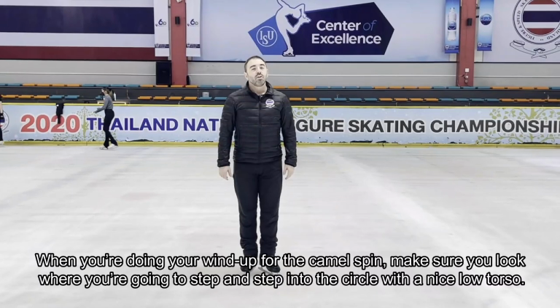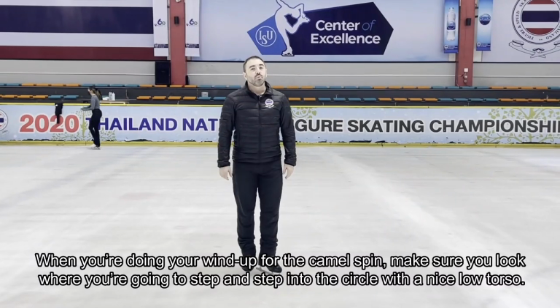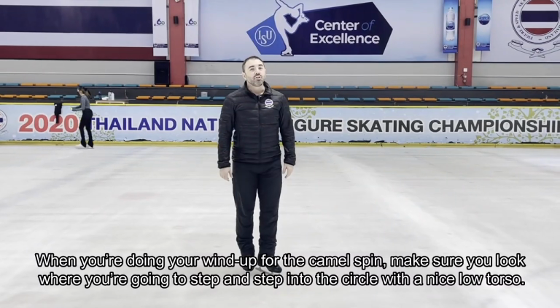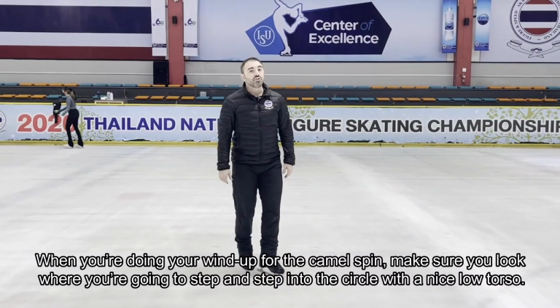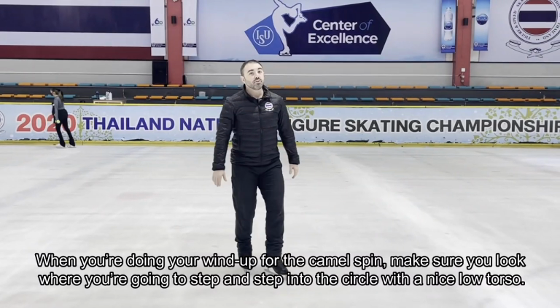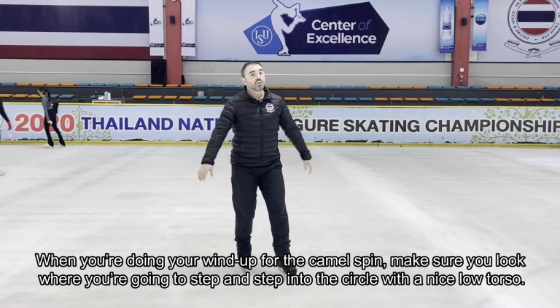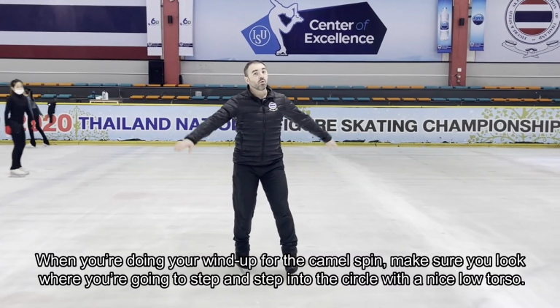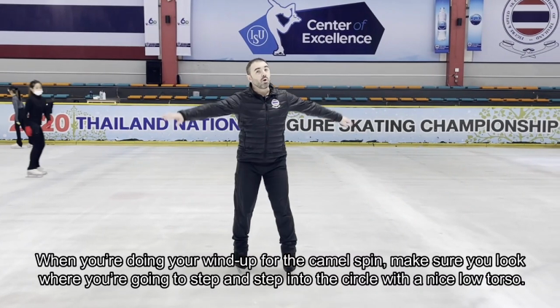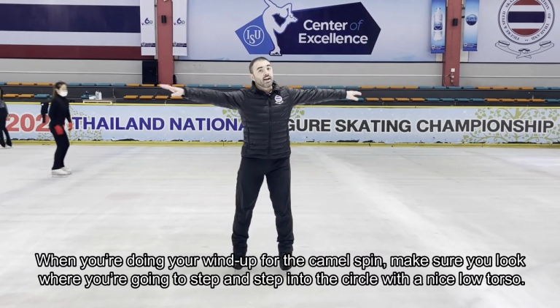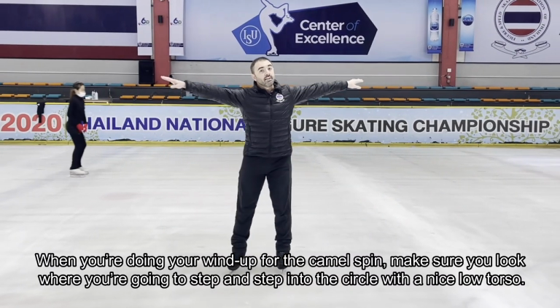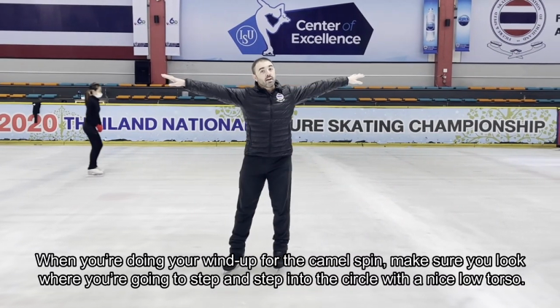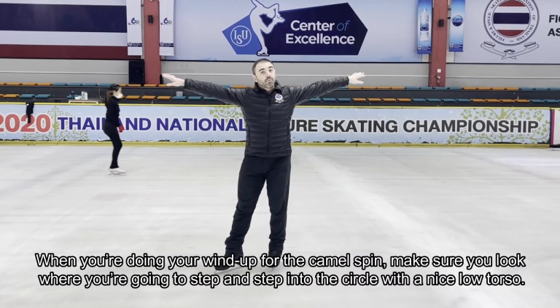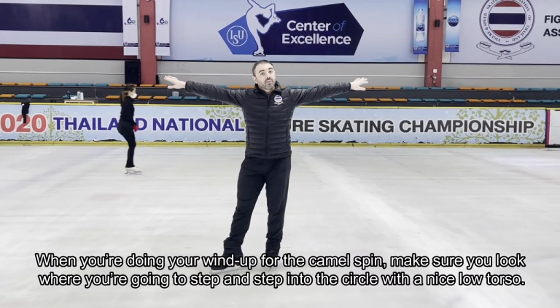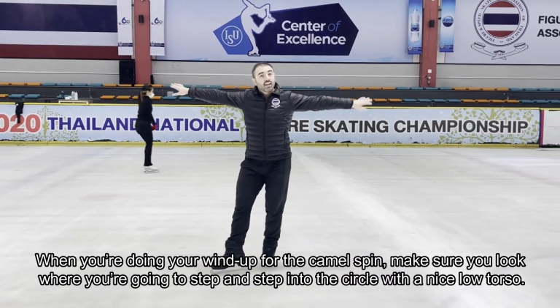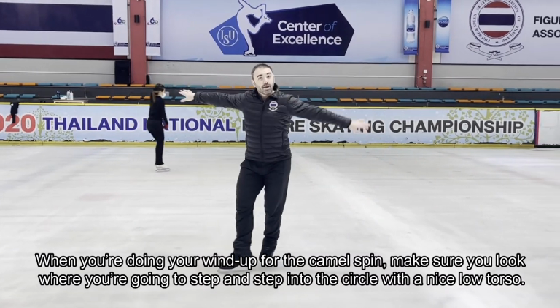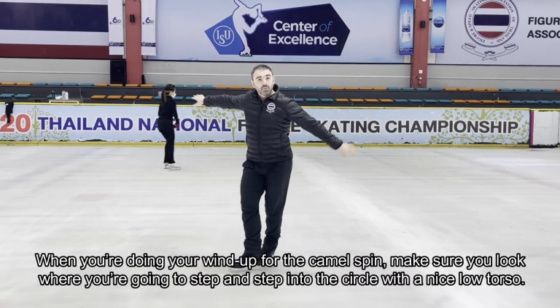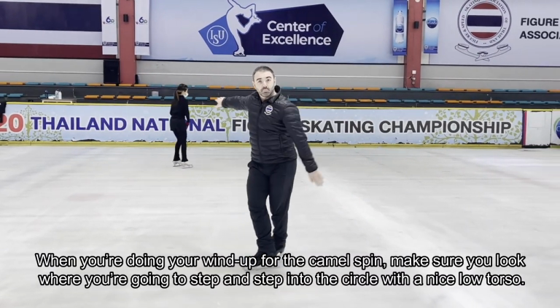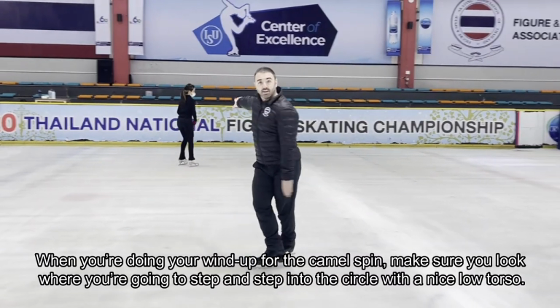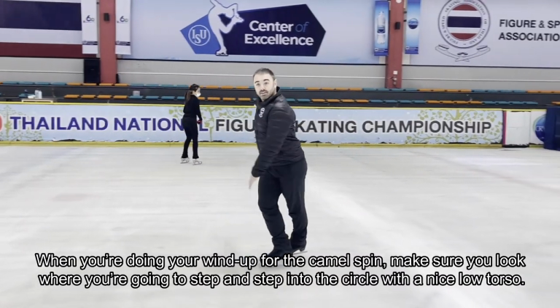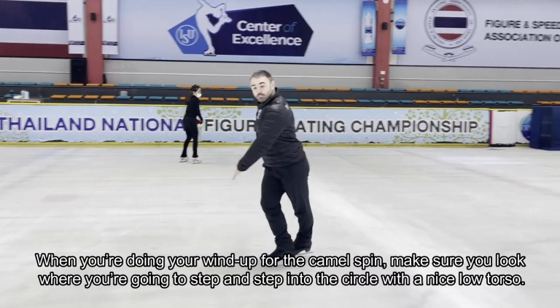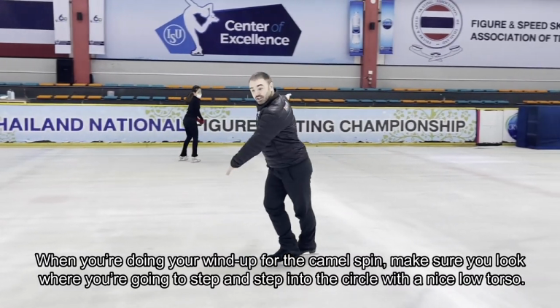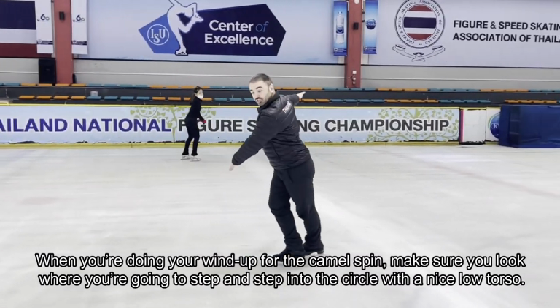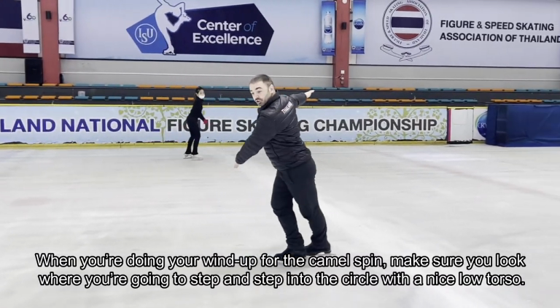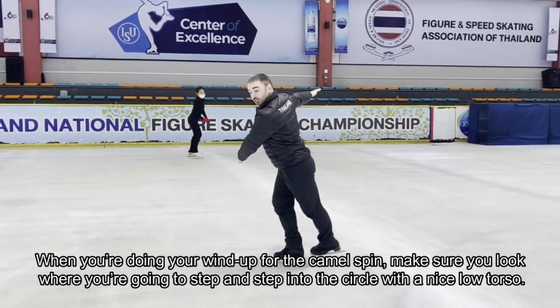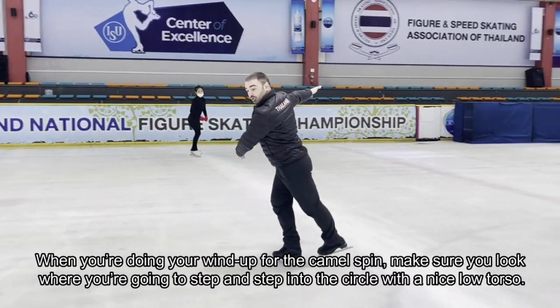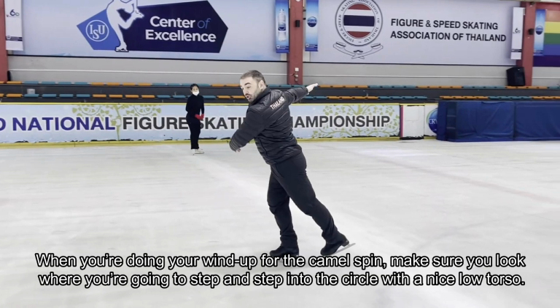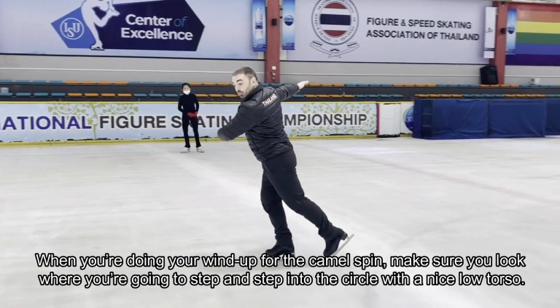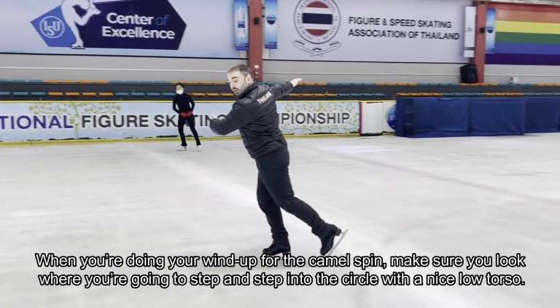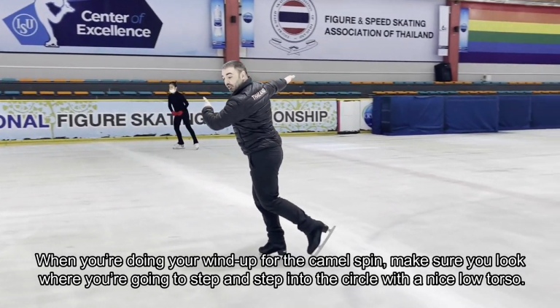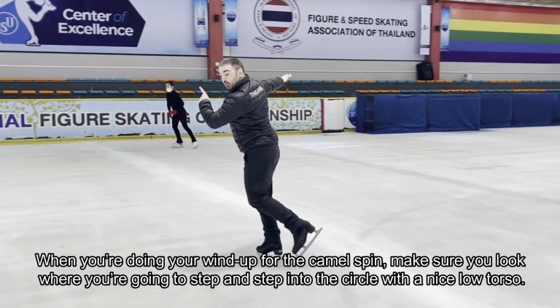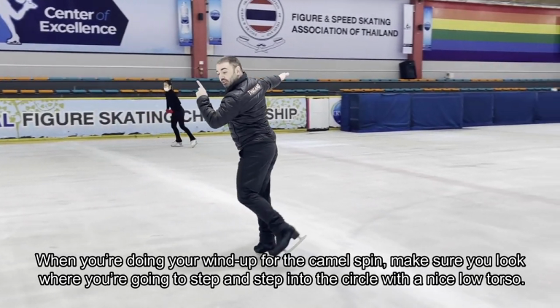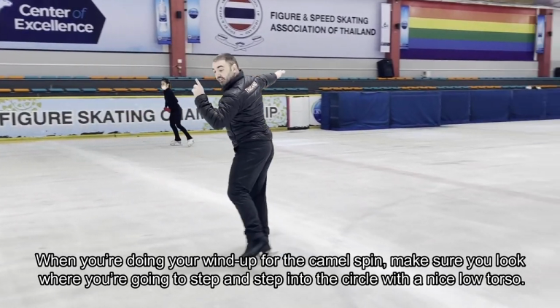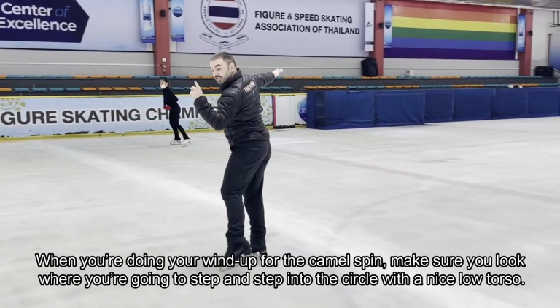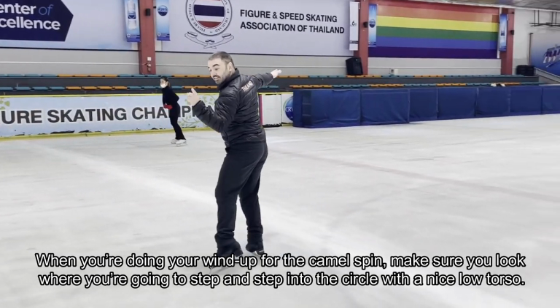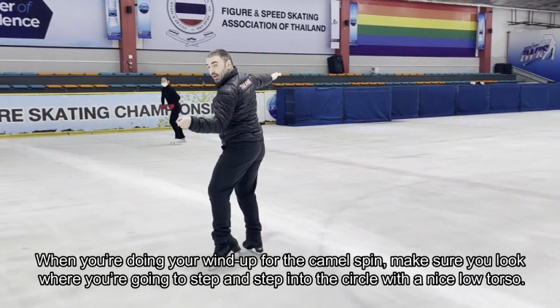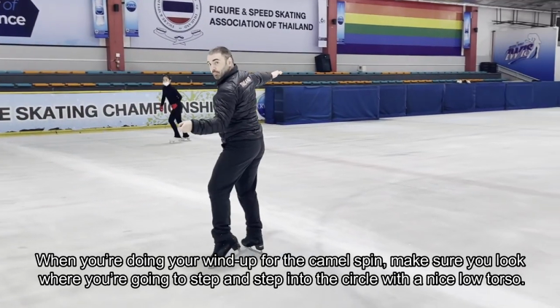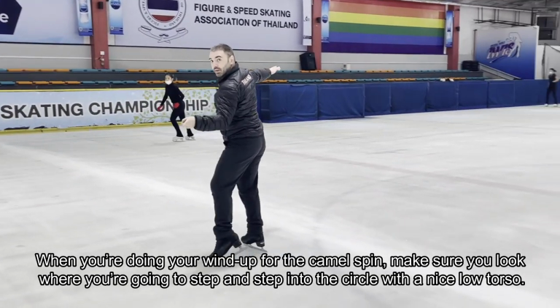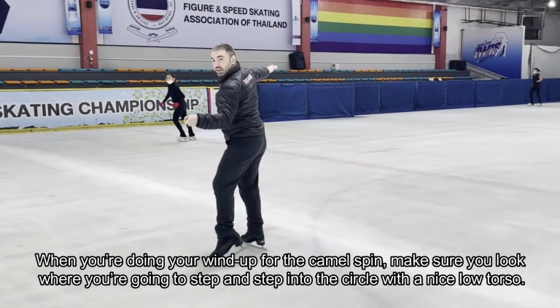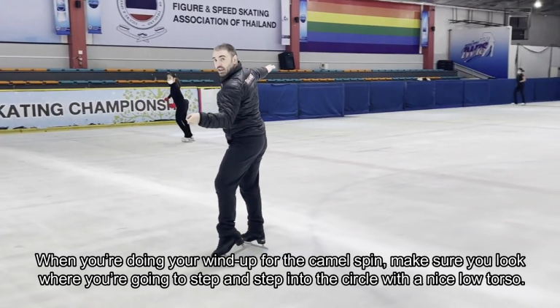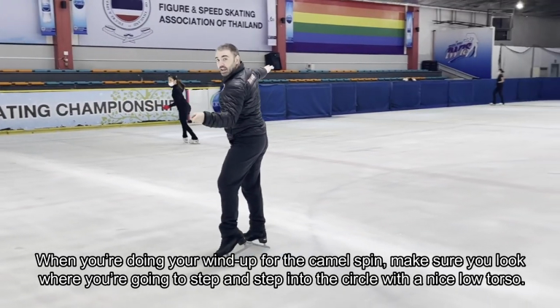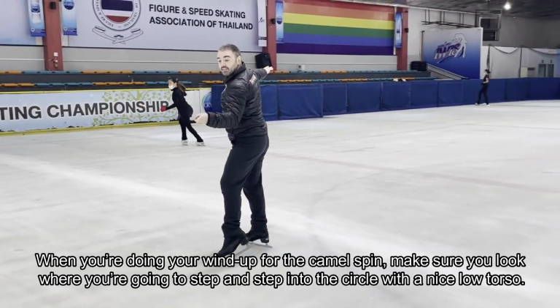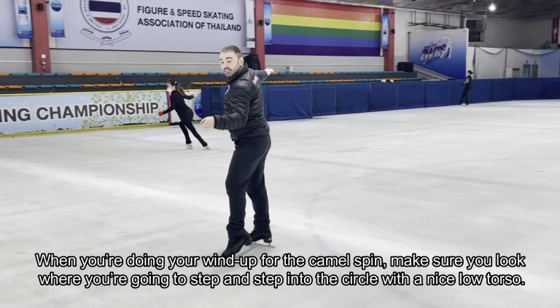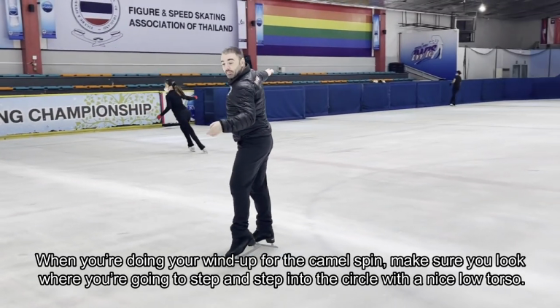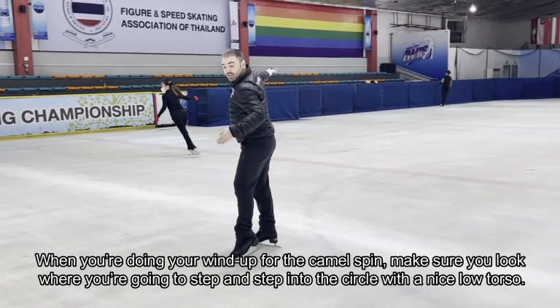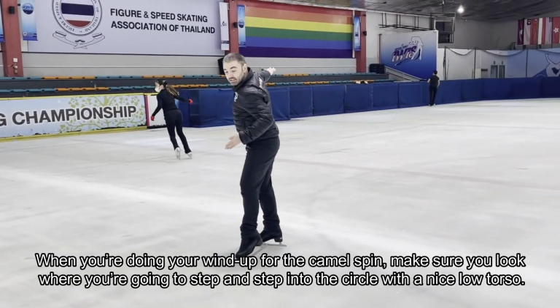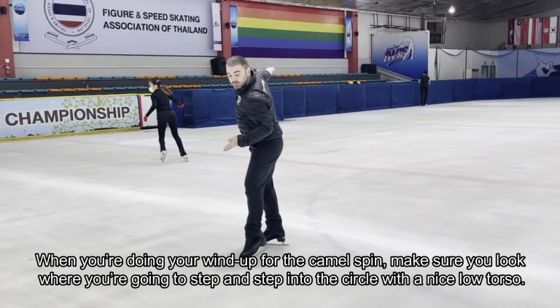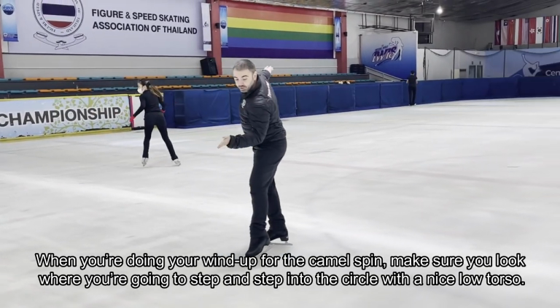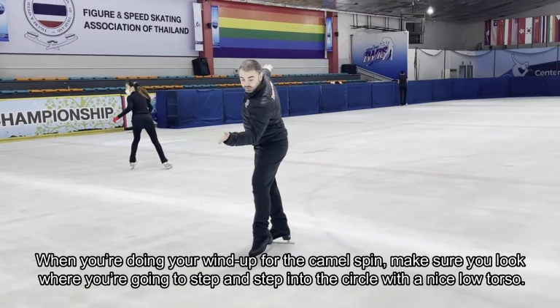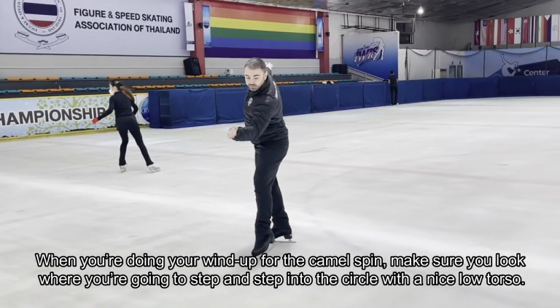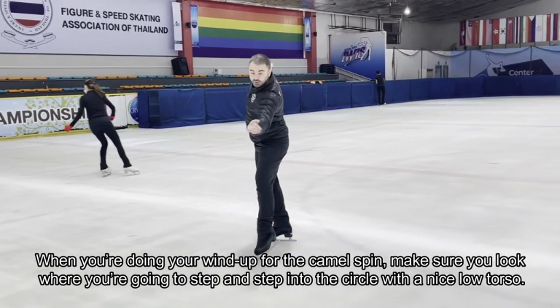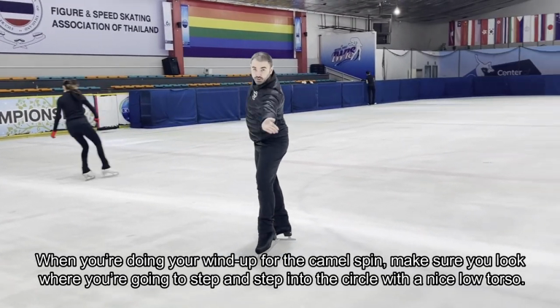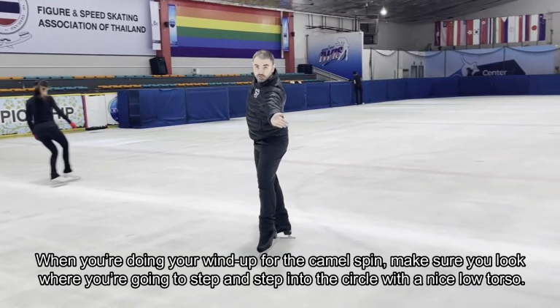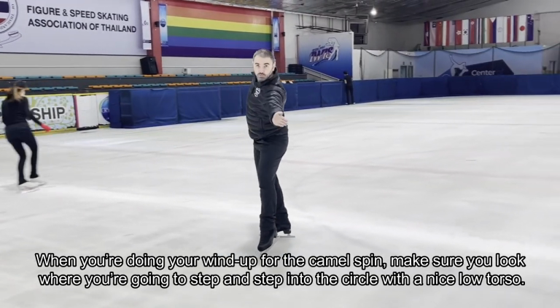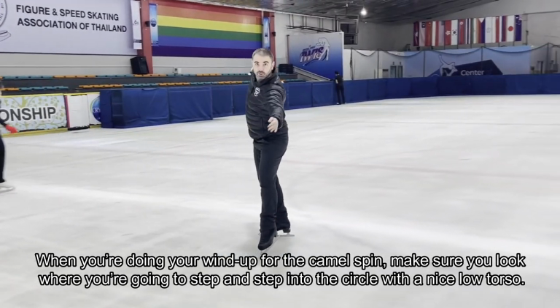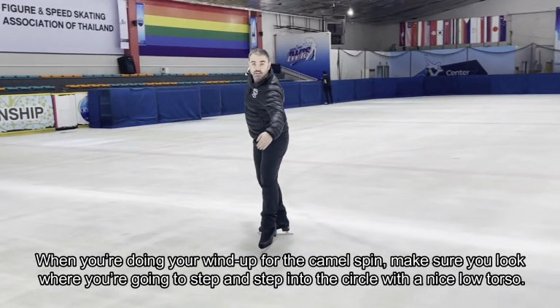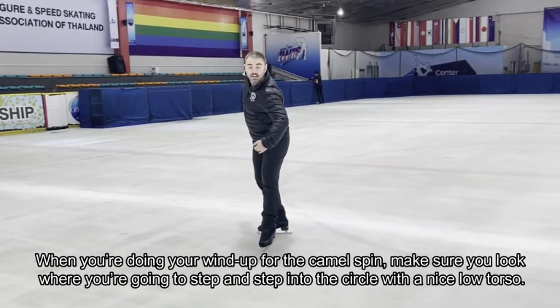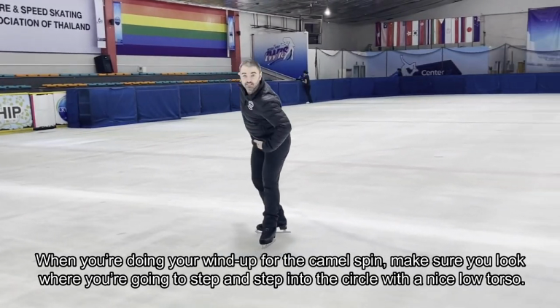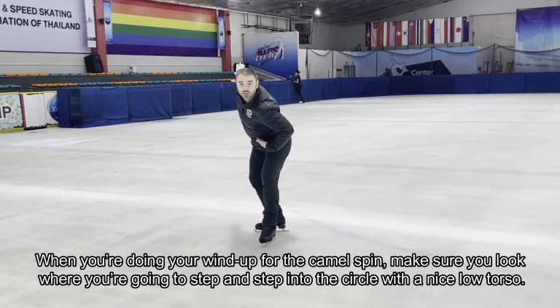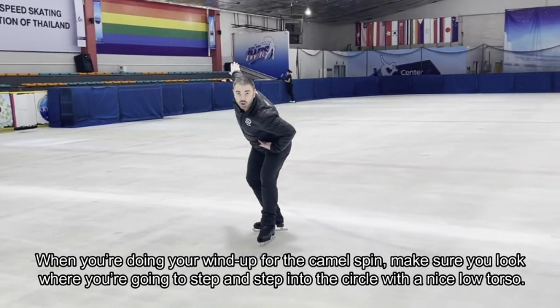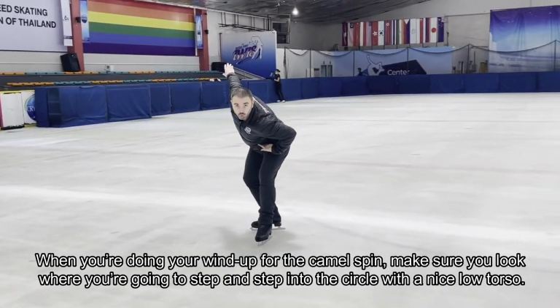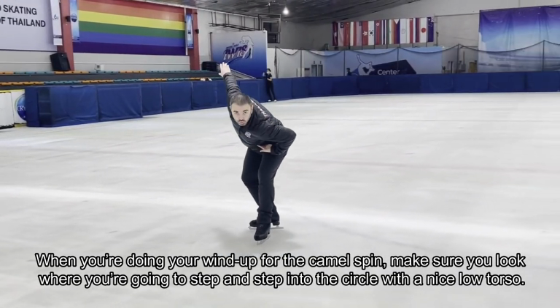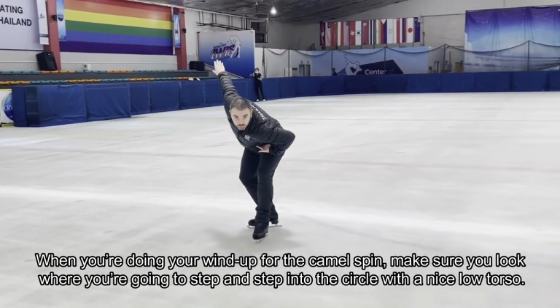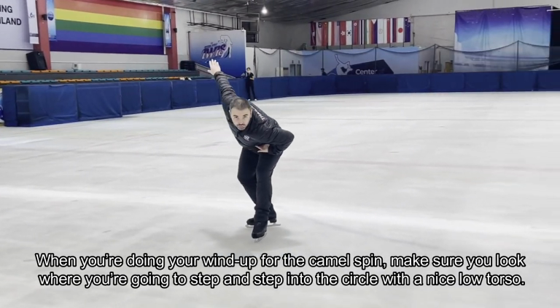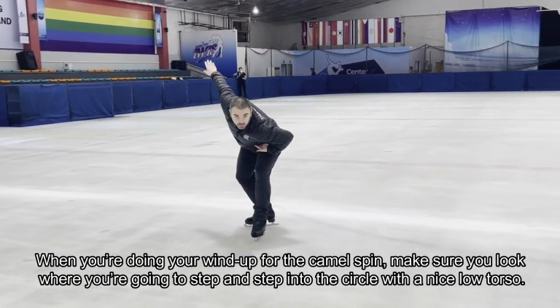When you're doing your wind up for the camel spin, make sure you look where you're going to step, and step into the circle with a nice low torso.